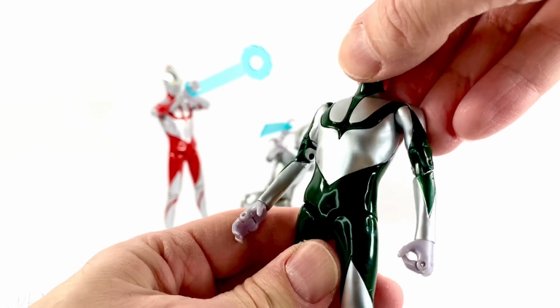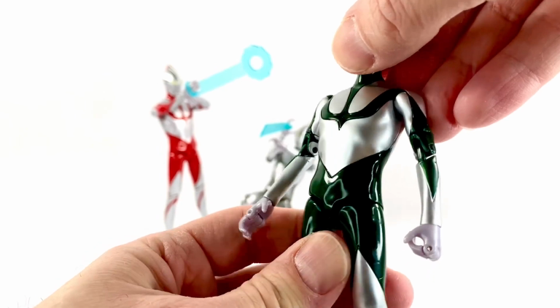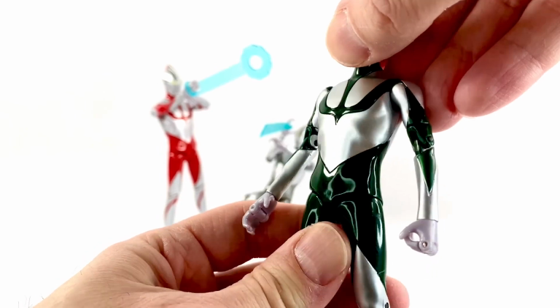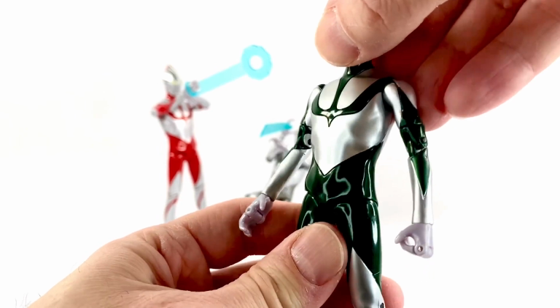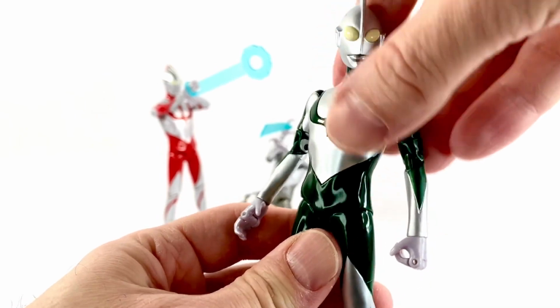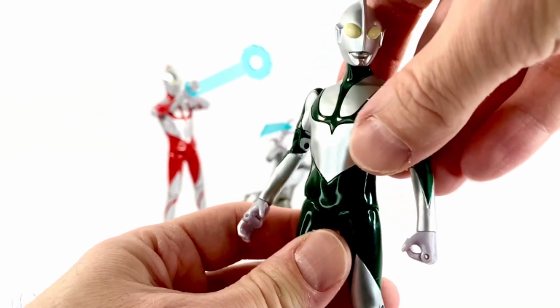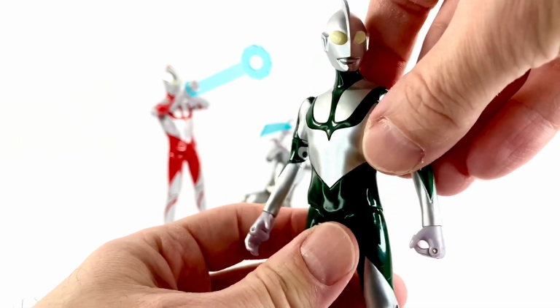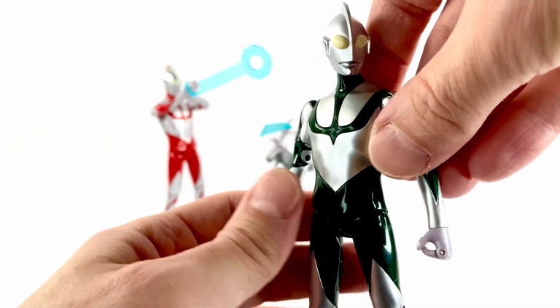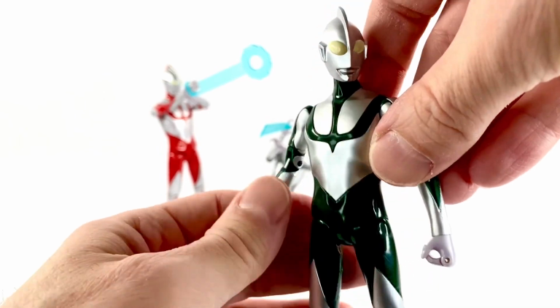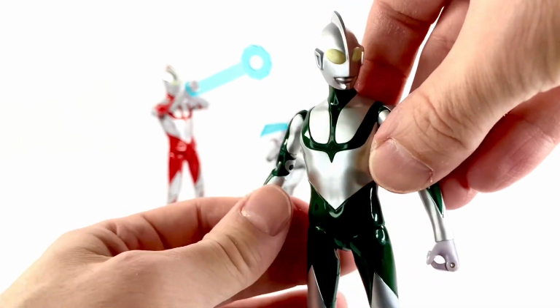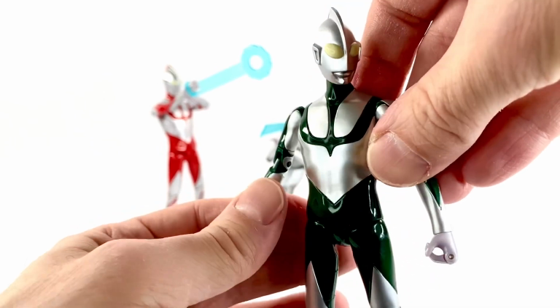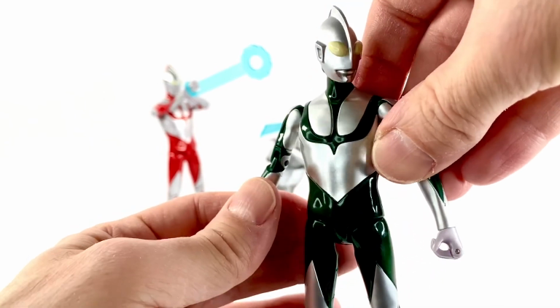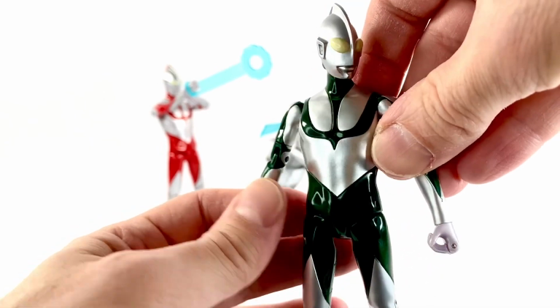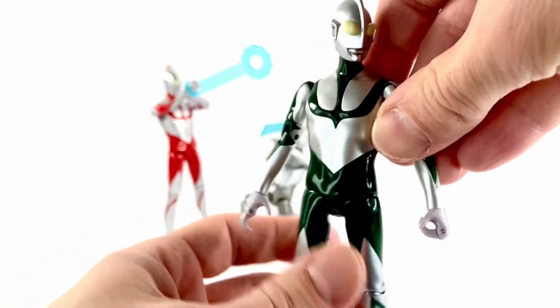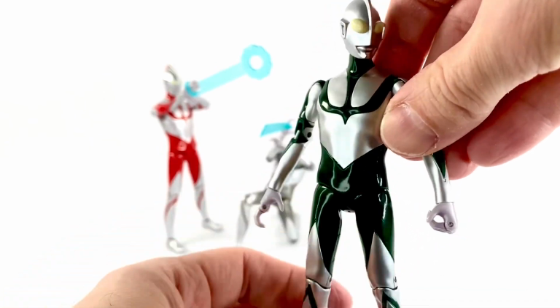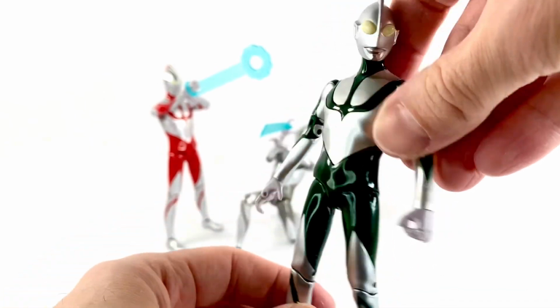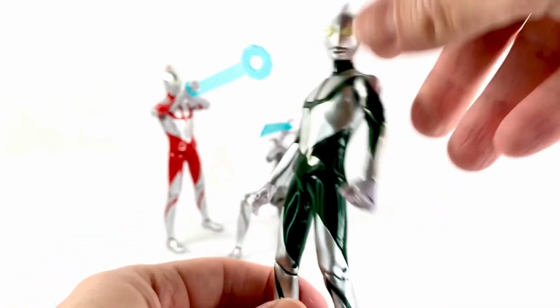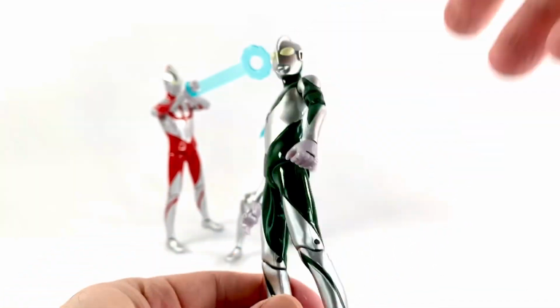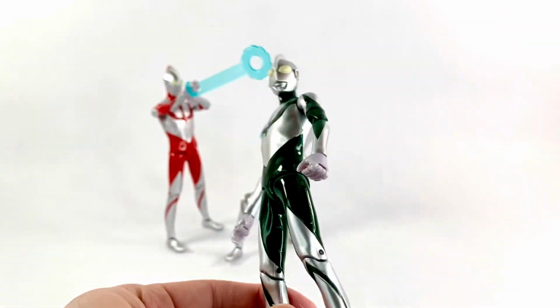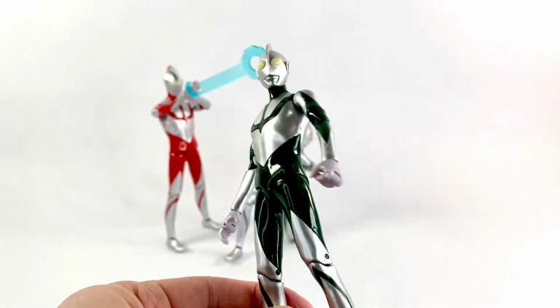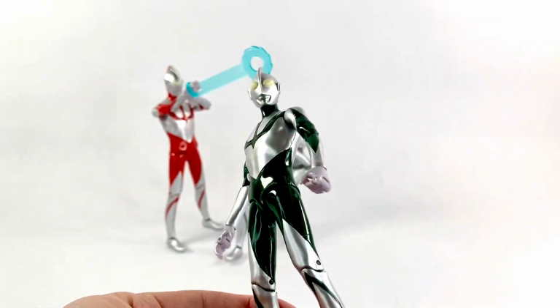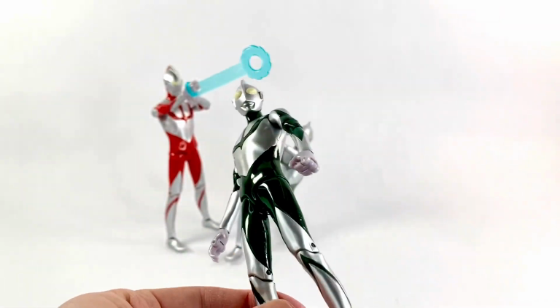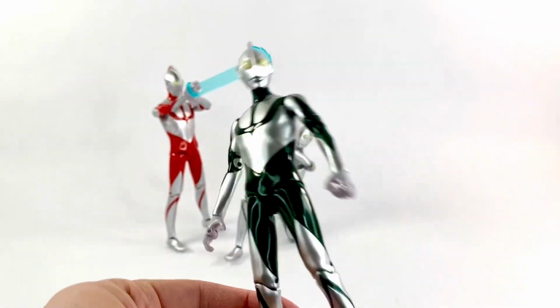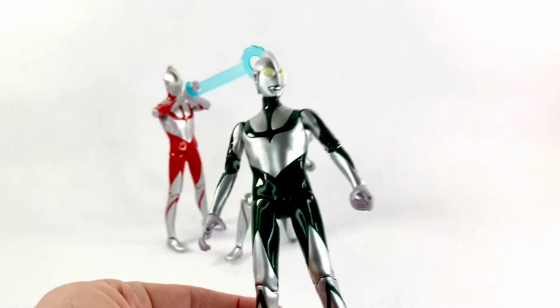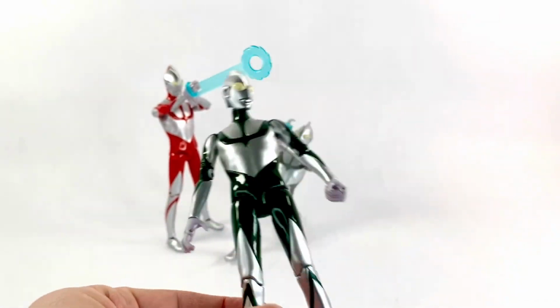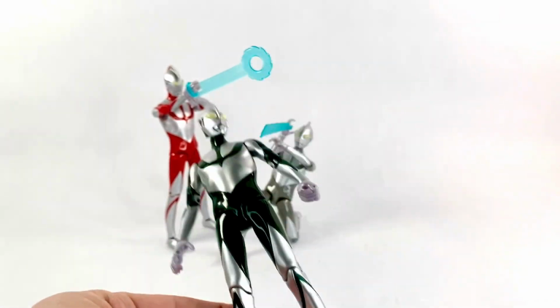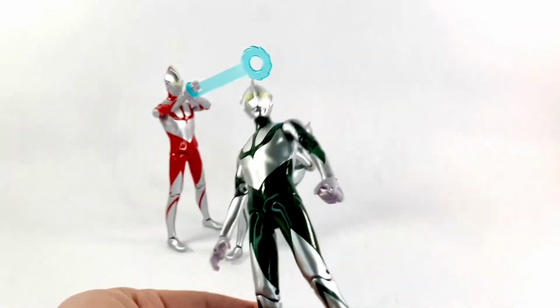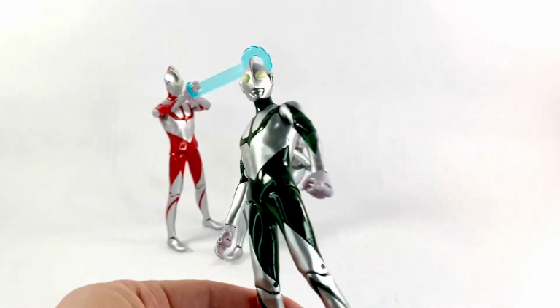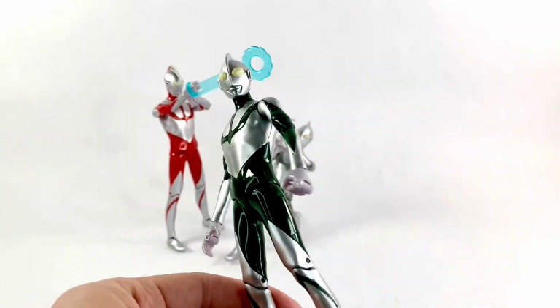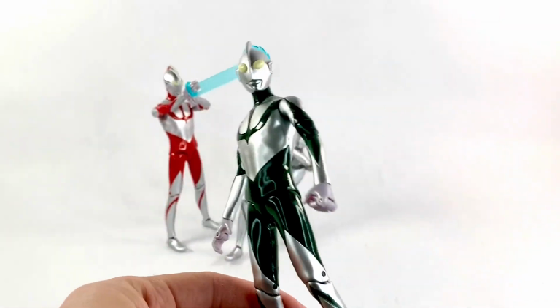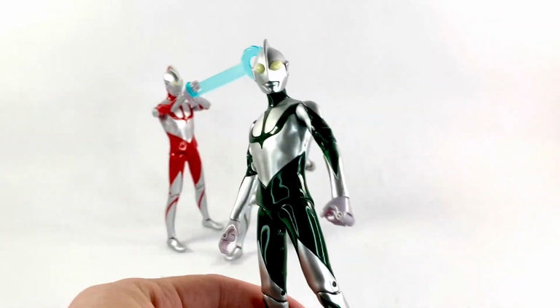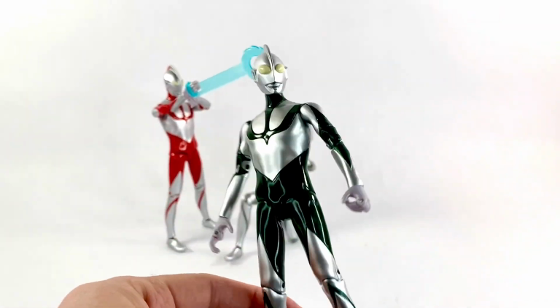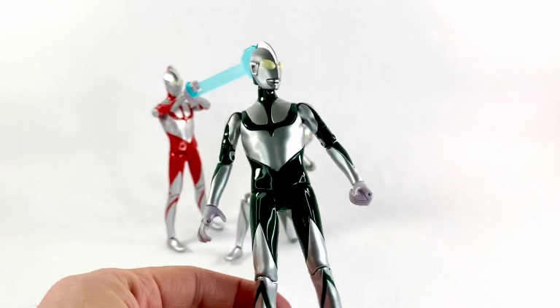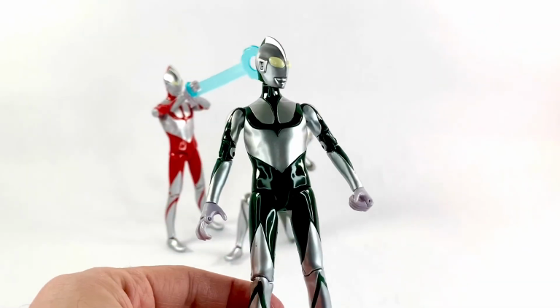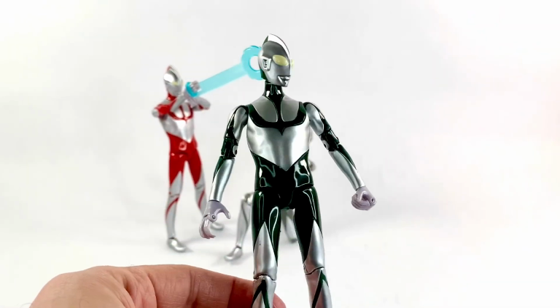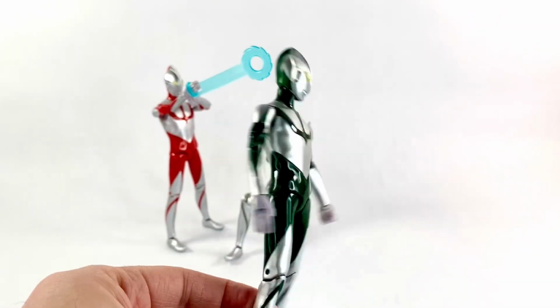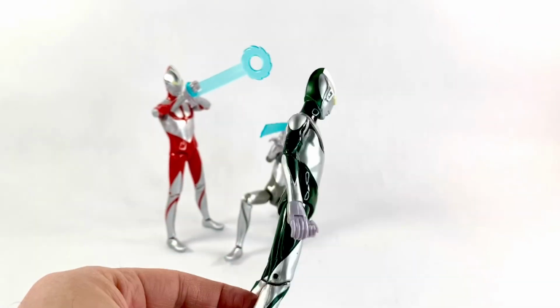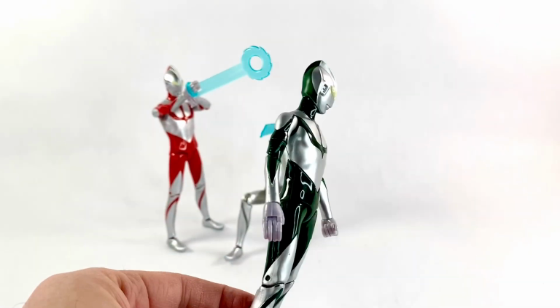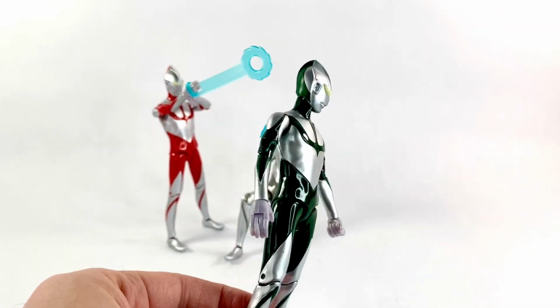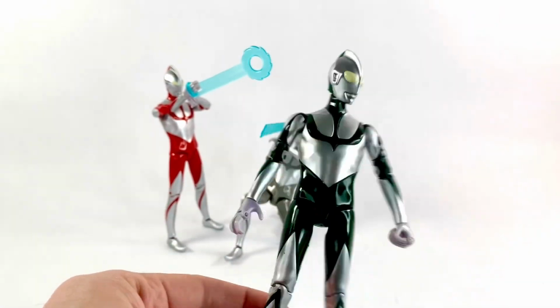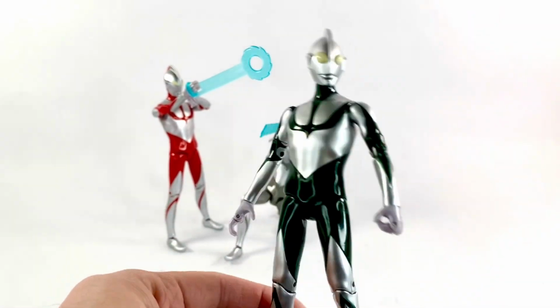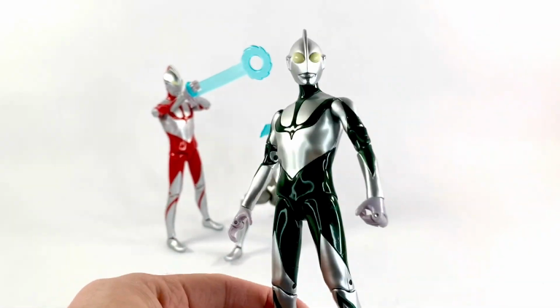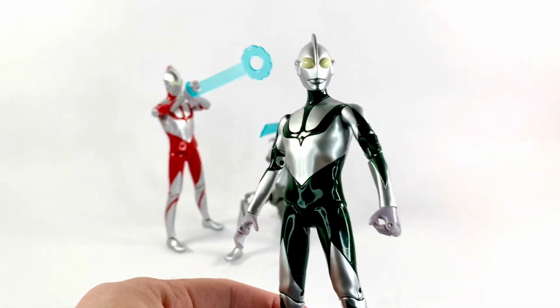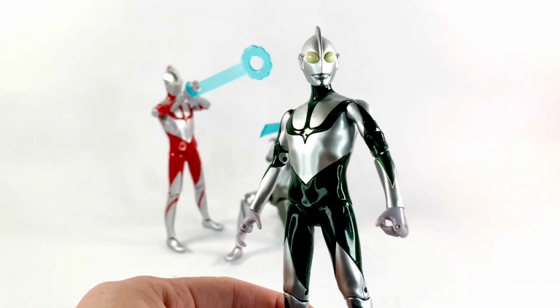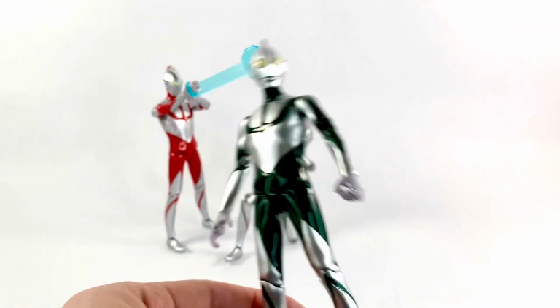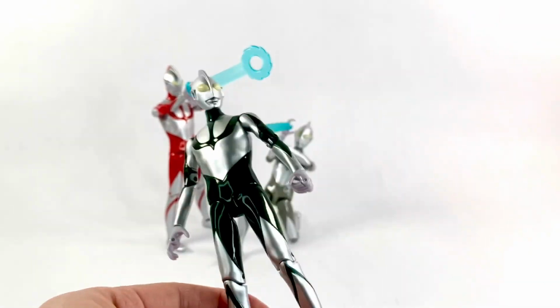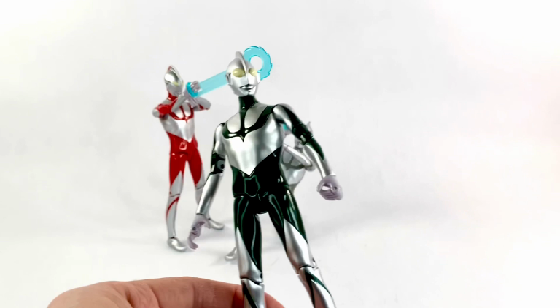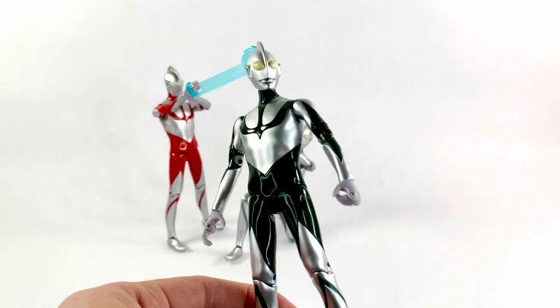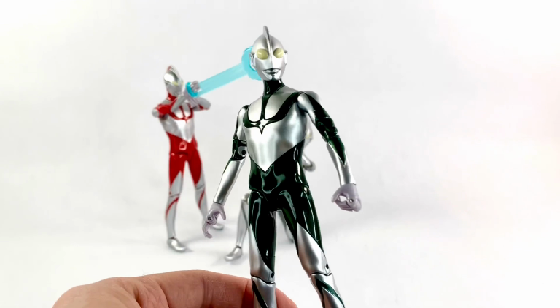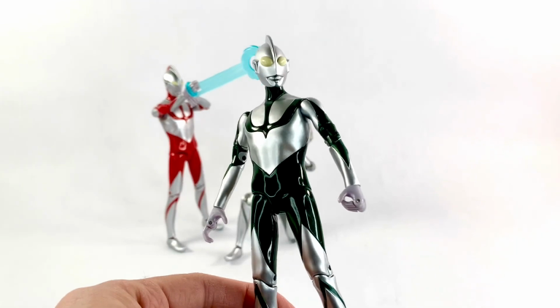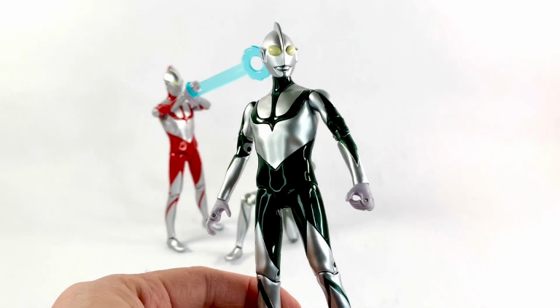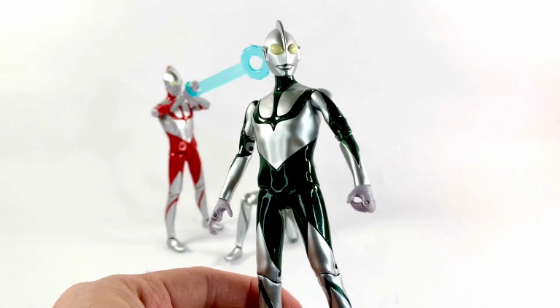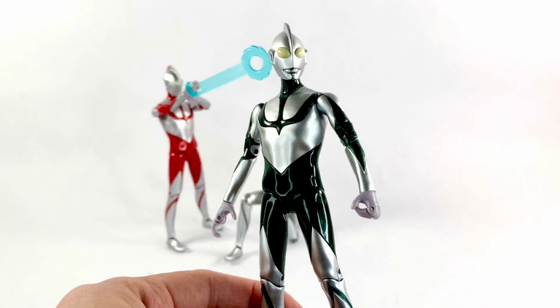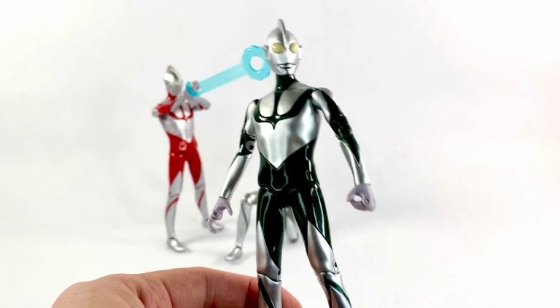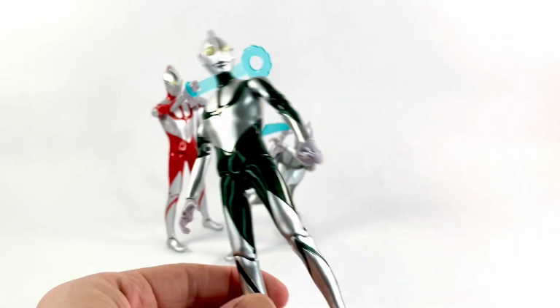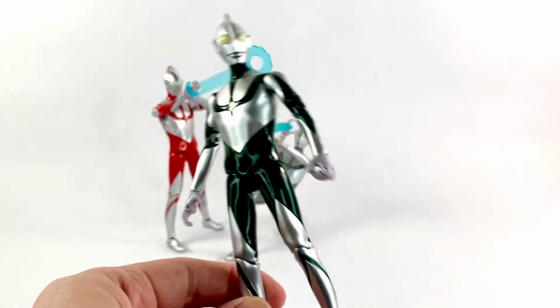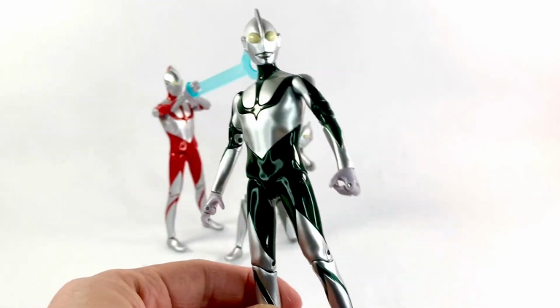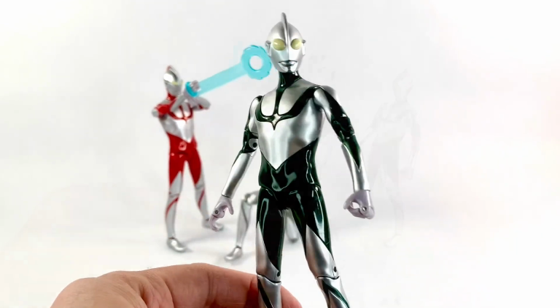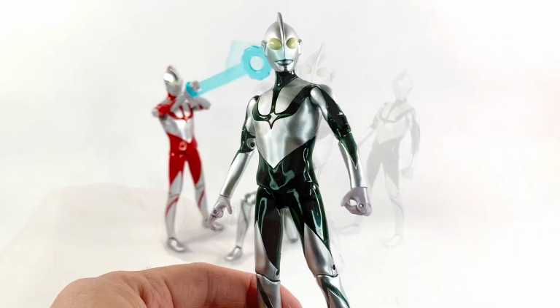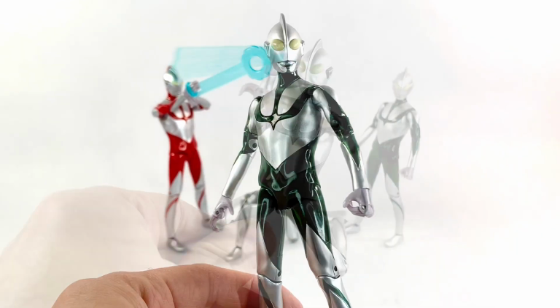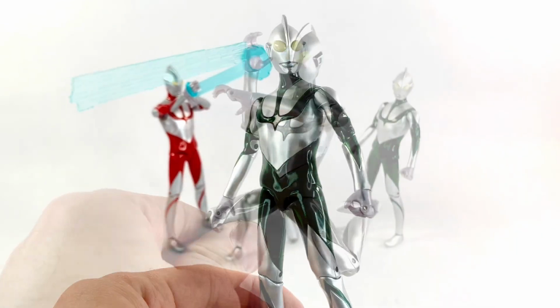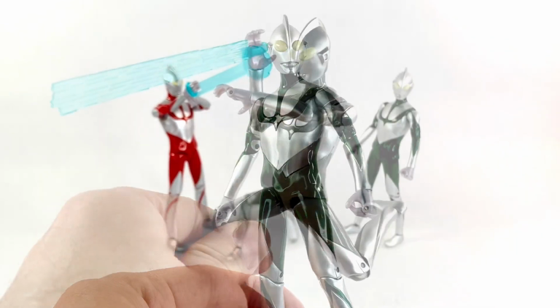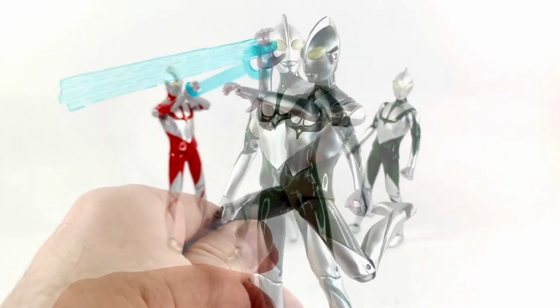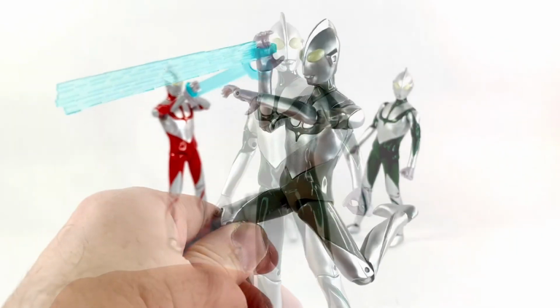They all have the same articulation, so we won't look at the rest unless there's something weird or wrong about them, because they're all the same body.